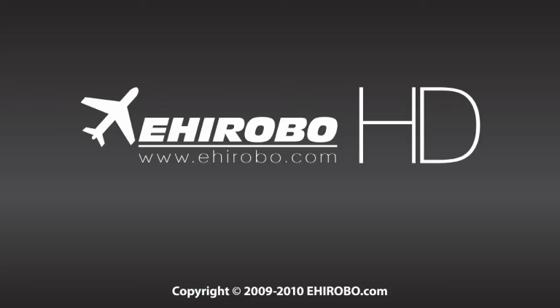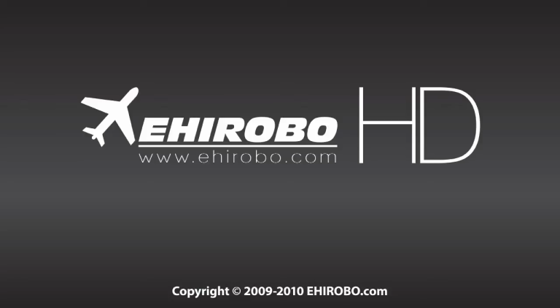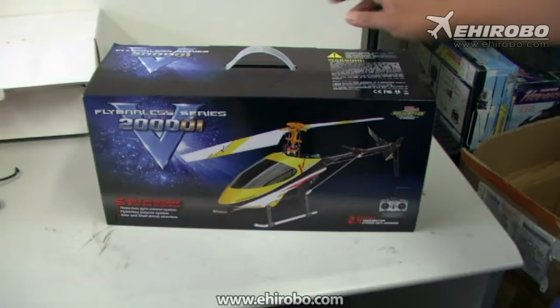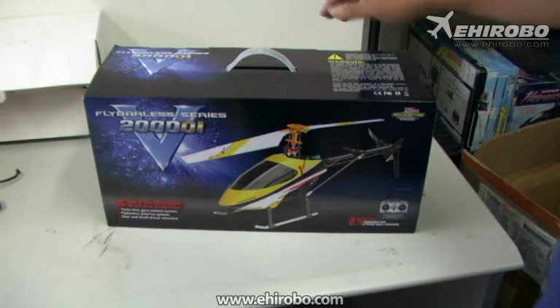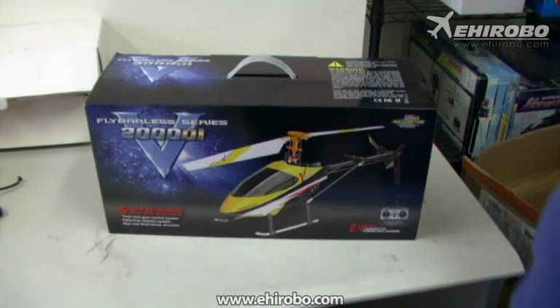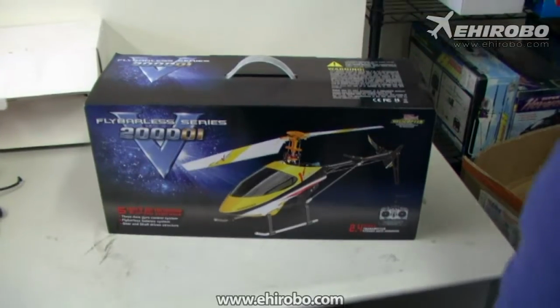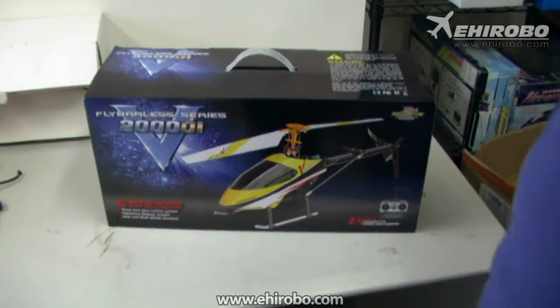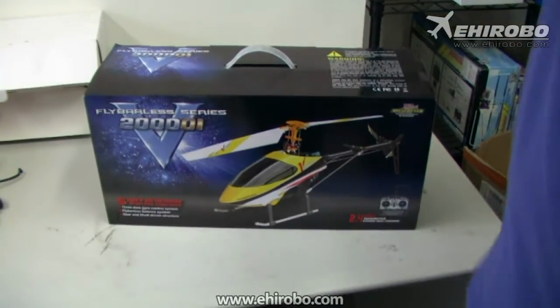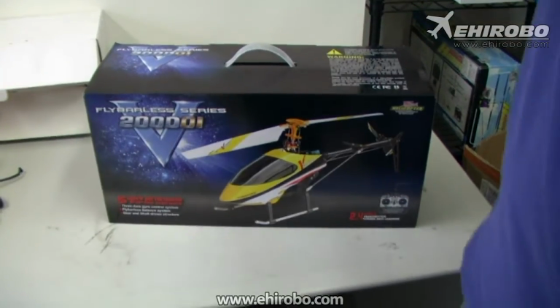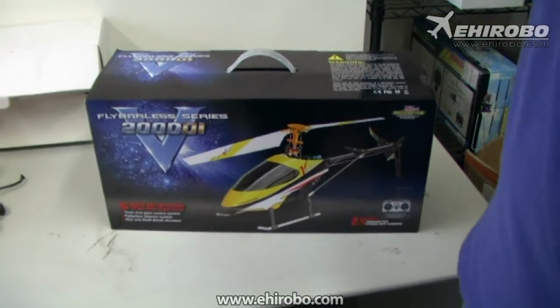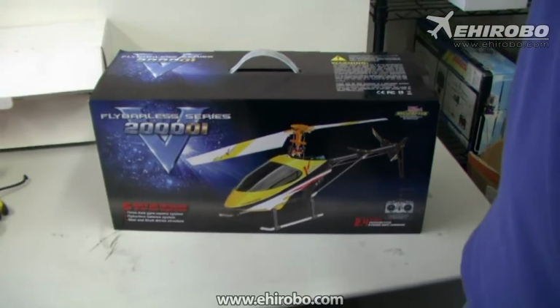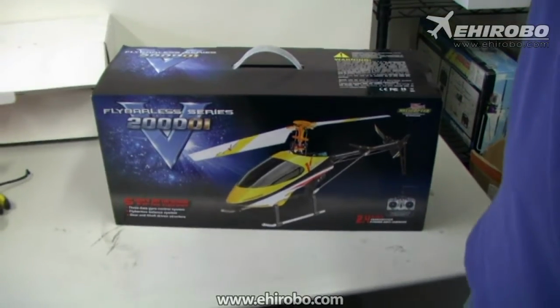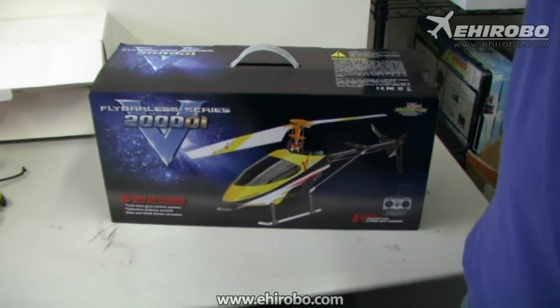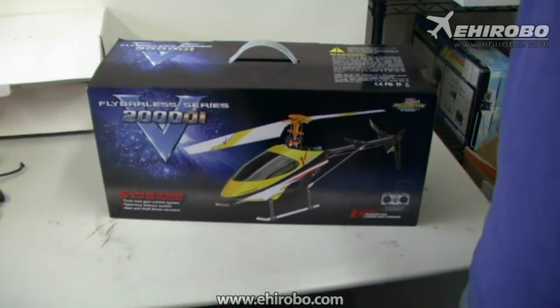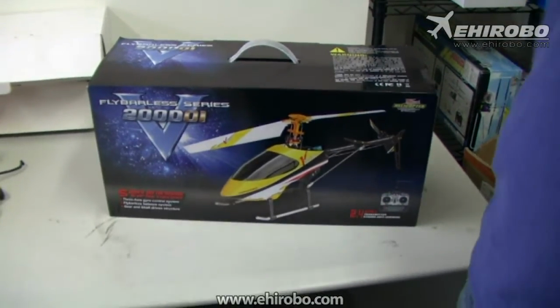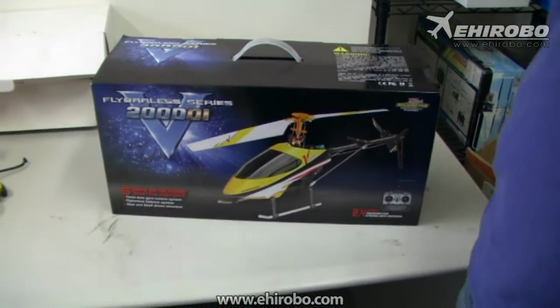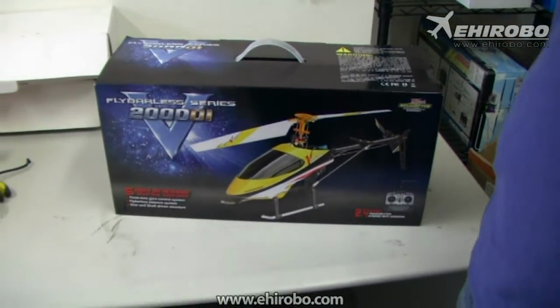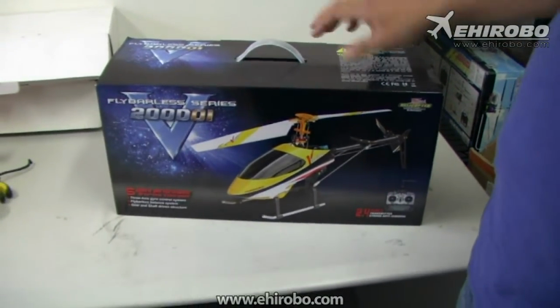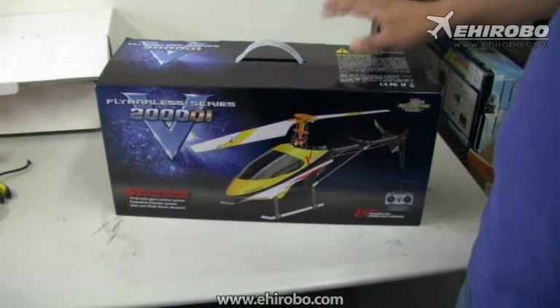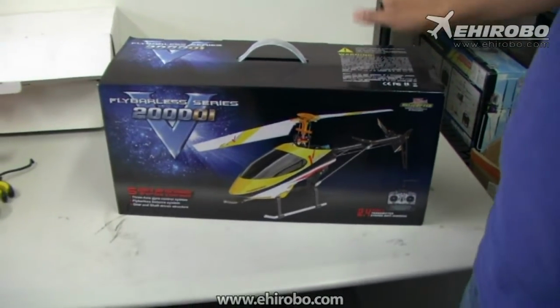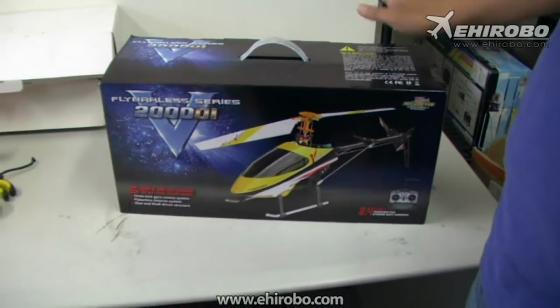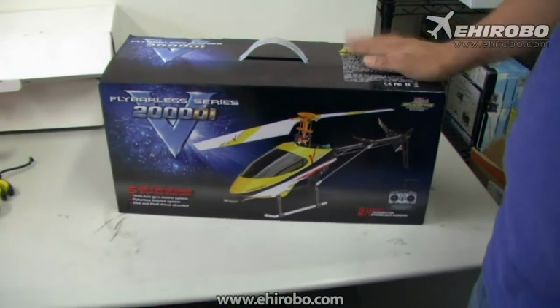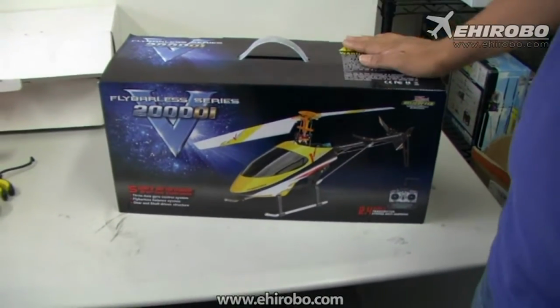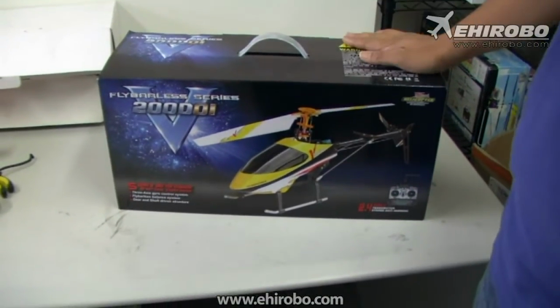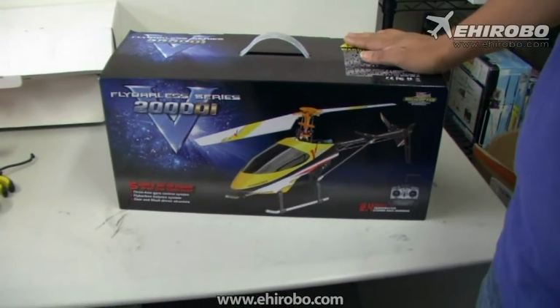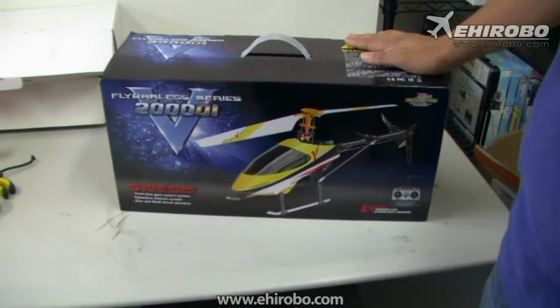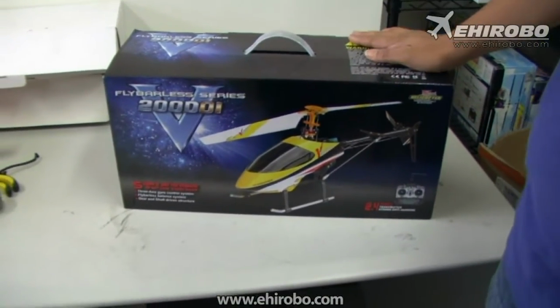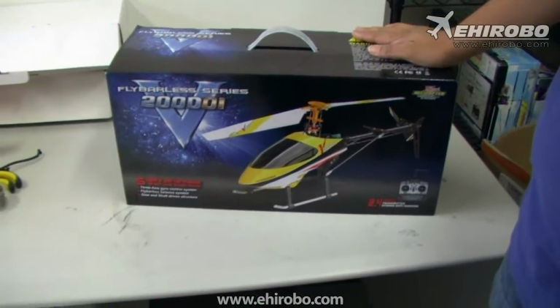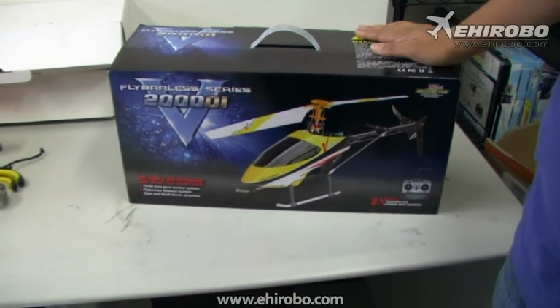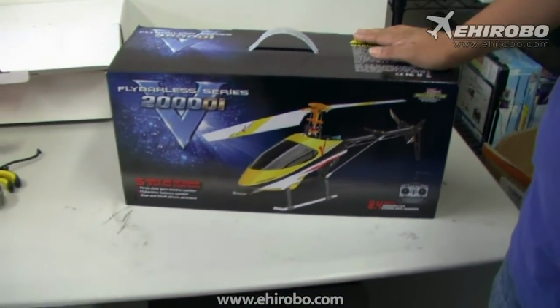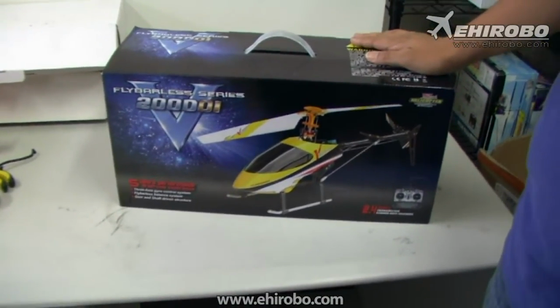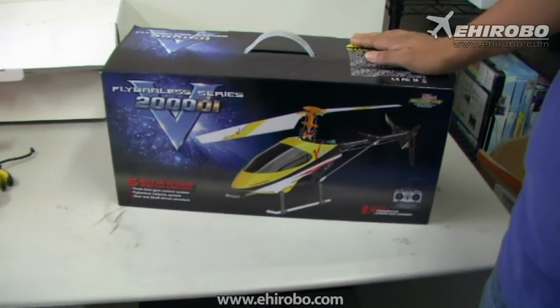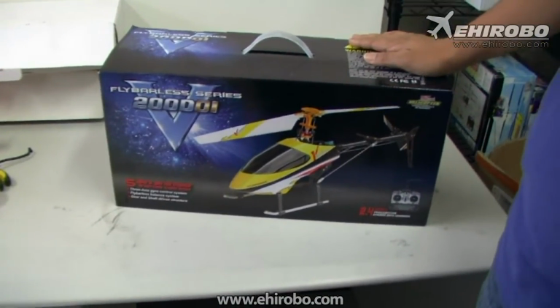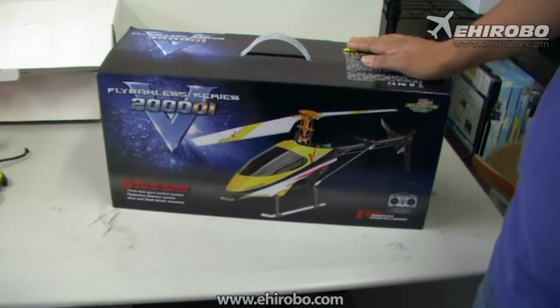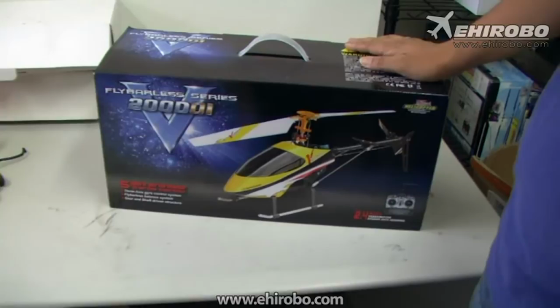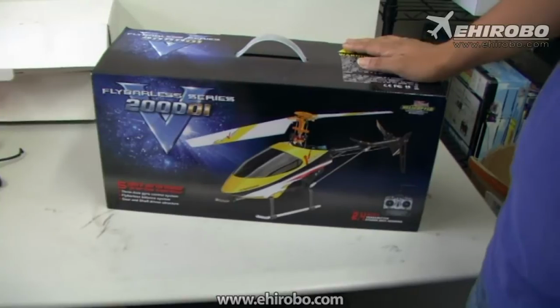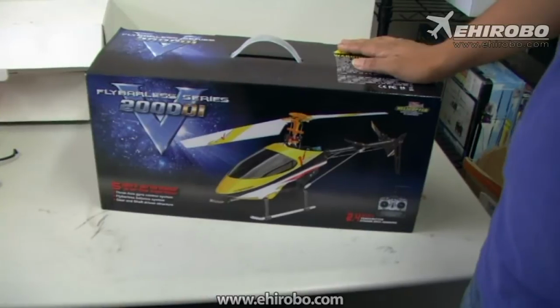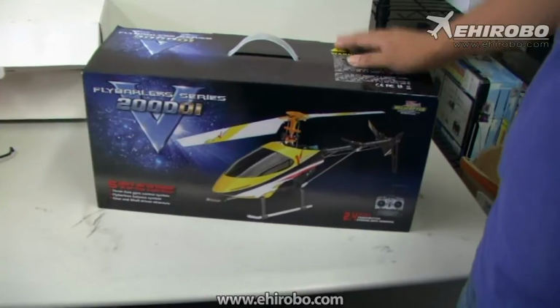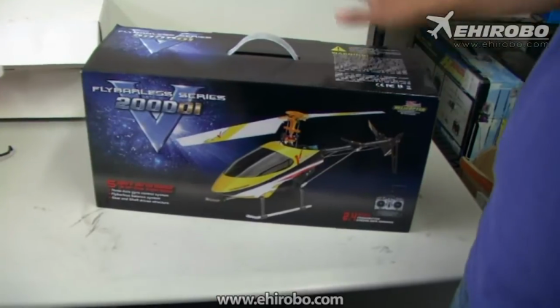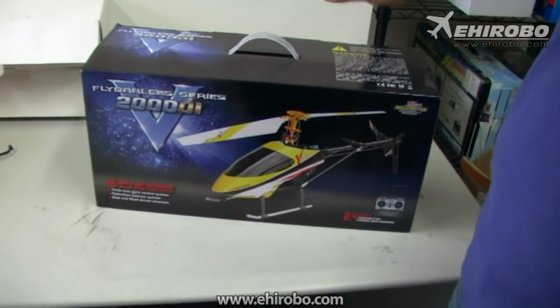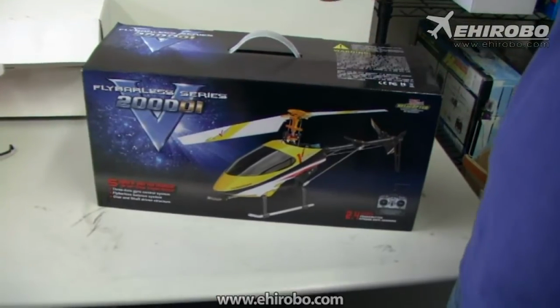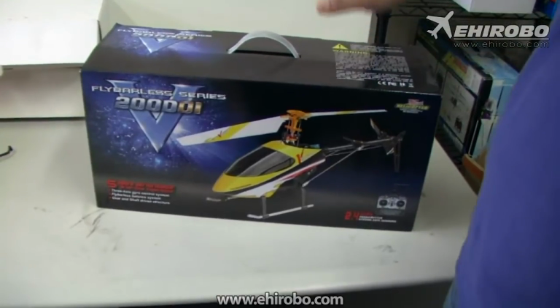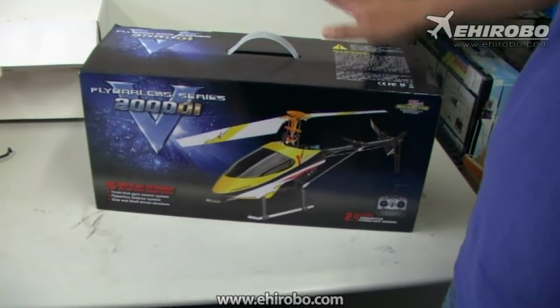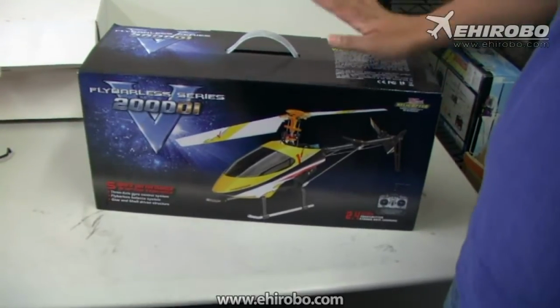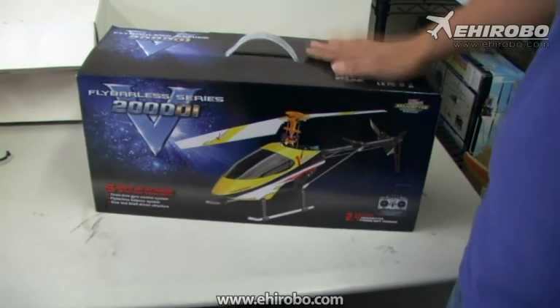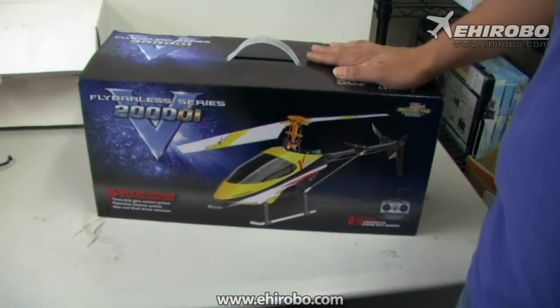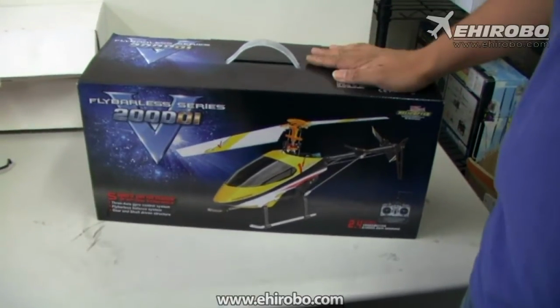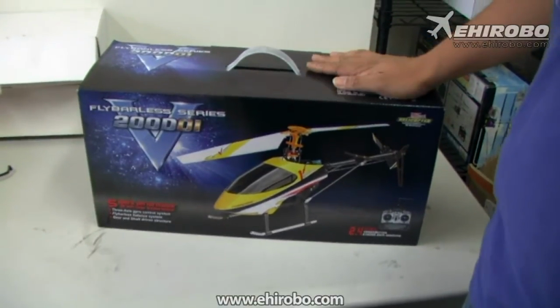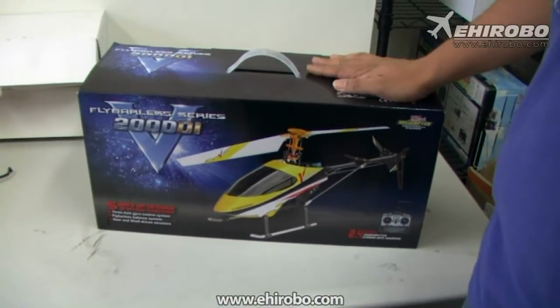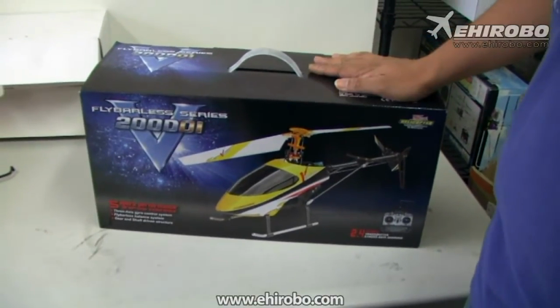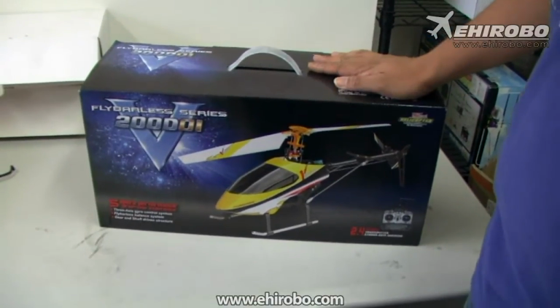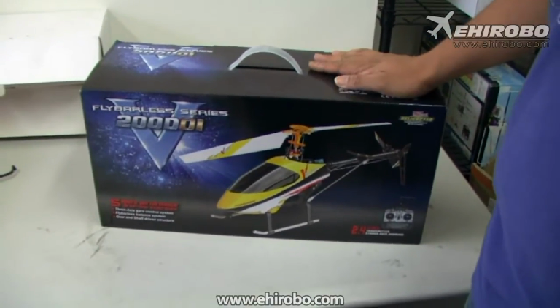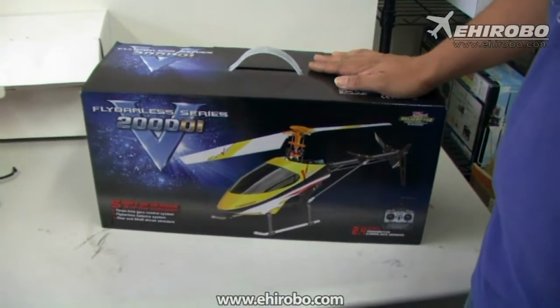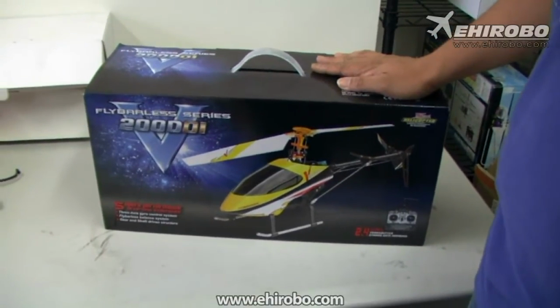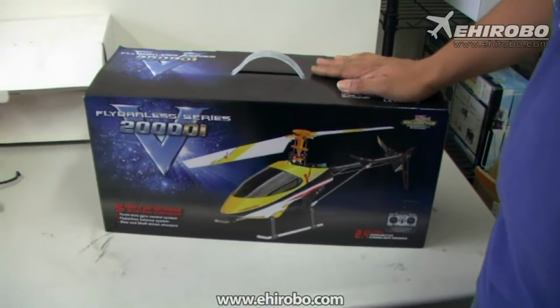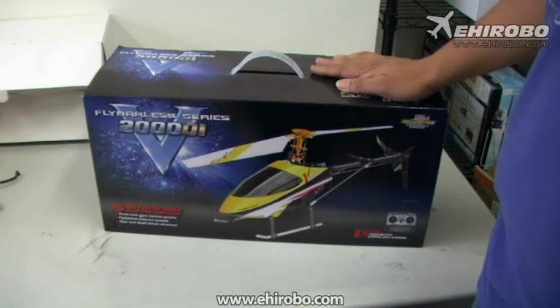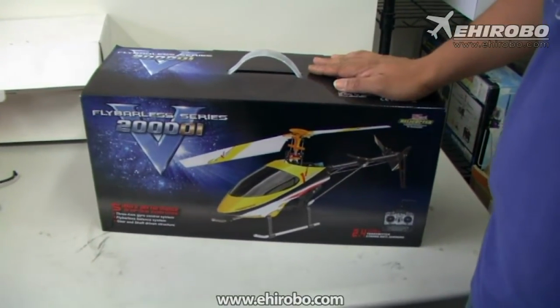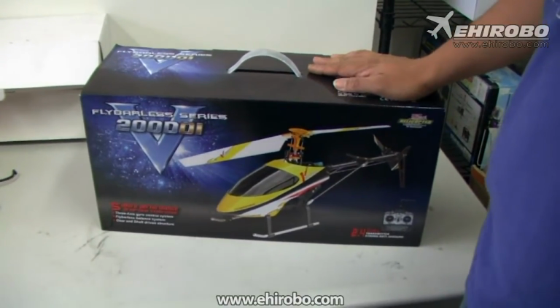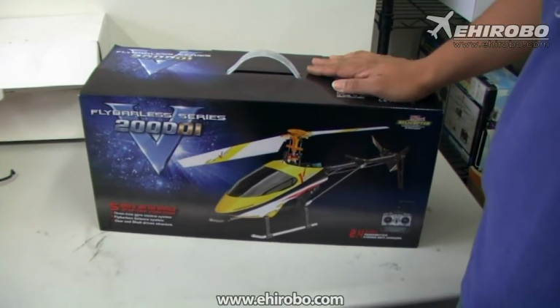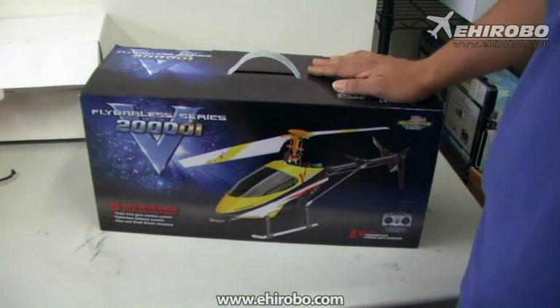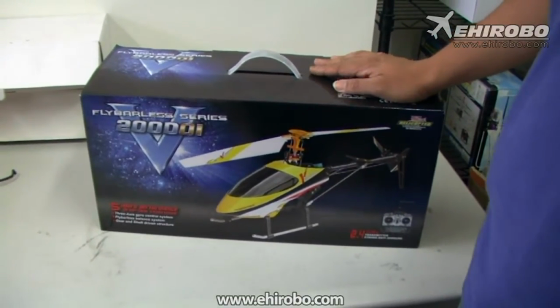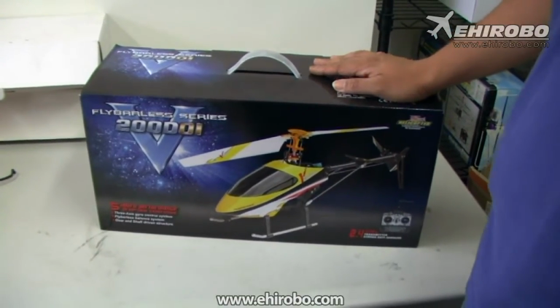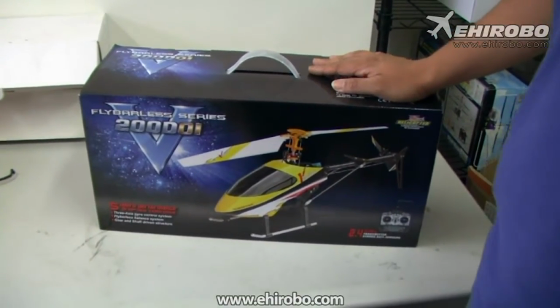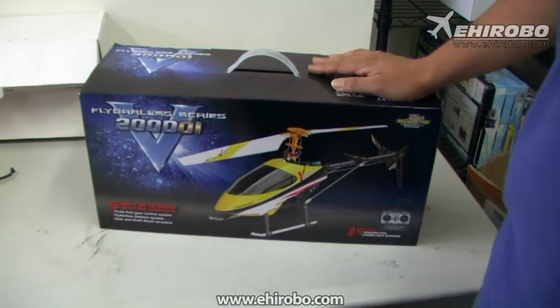Welcome to eheerobo.com. New from the Wakawa 5-bottle series, we have the V200D-01 Helicopter.